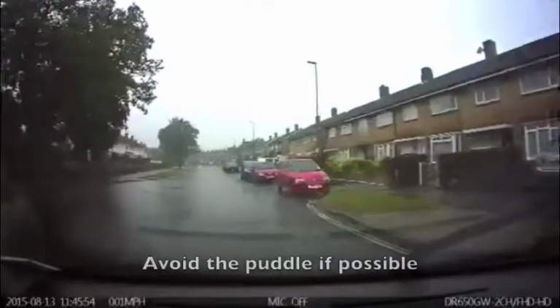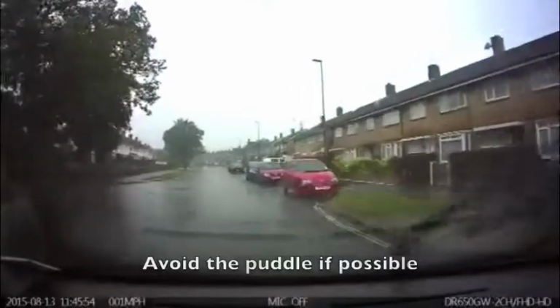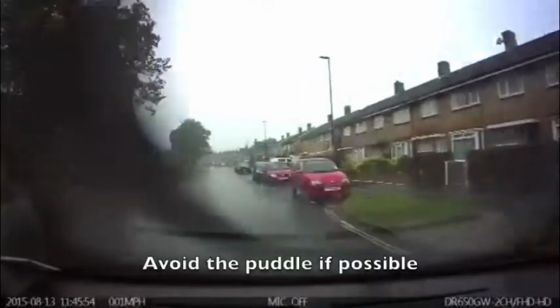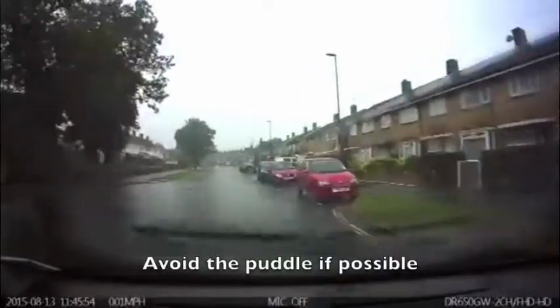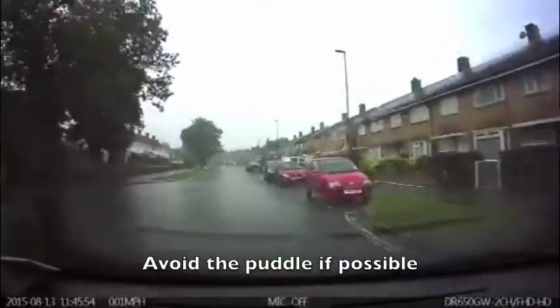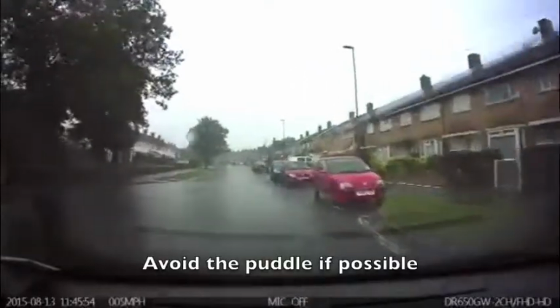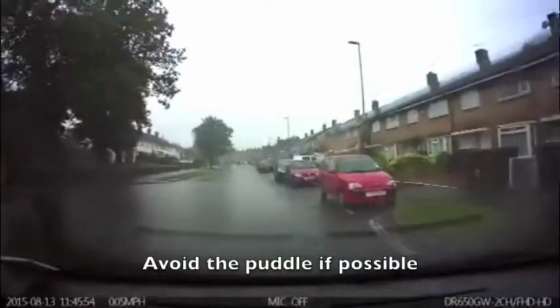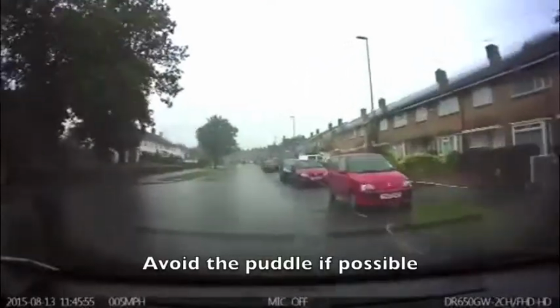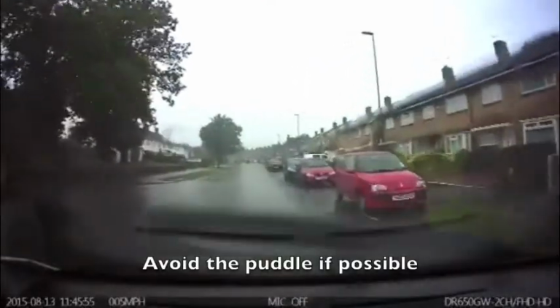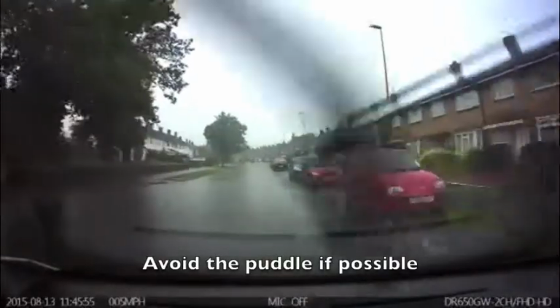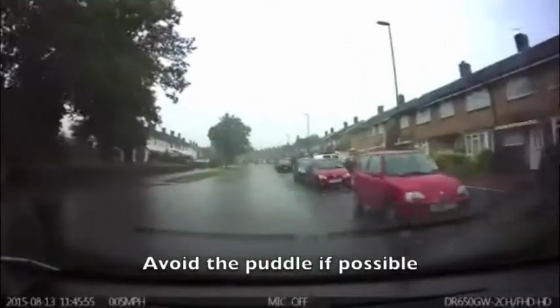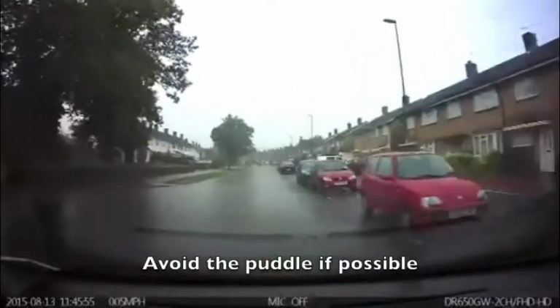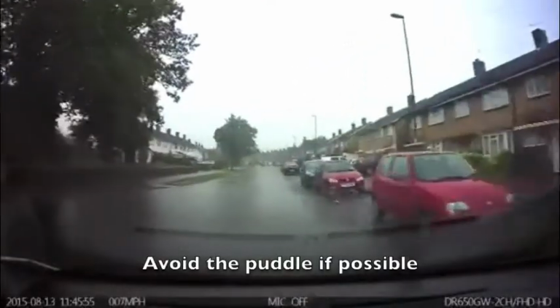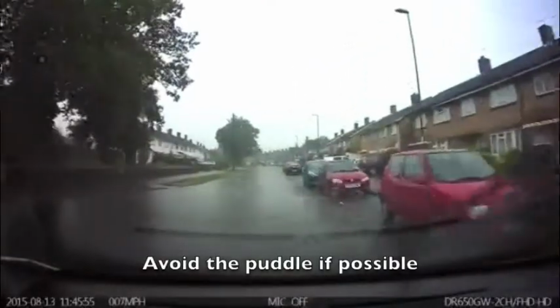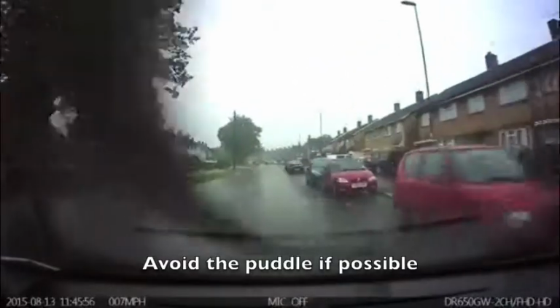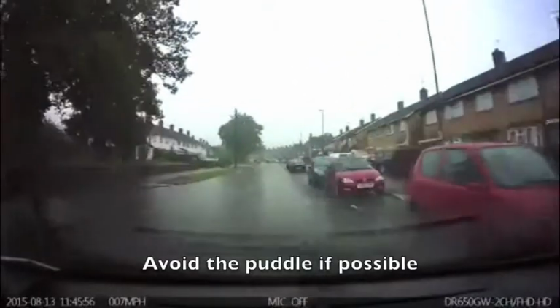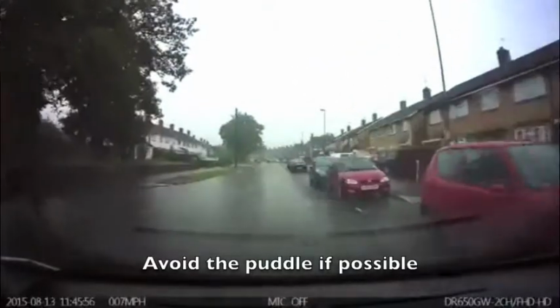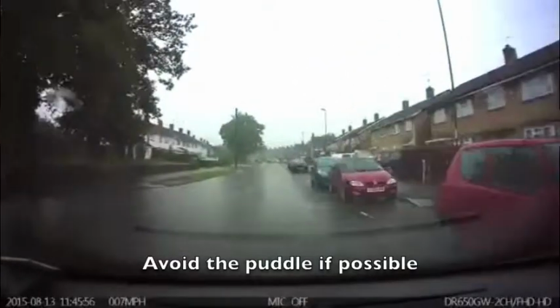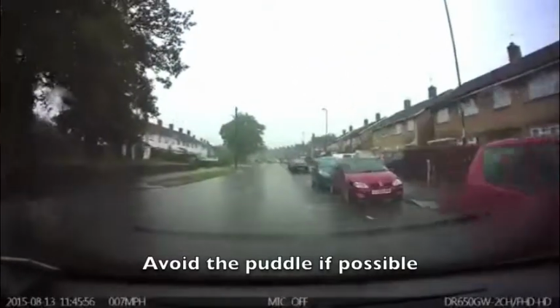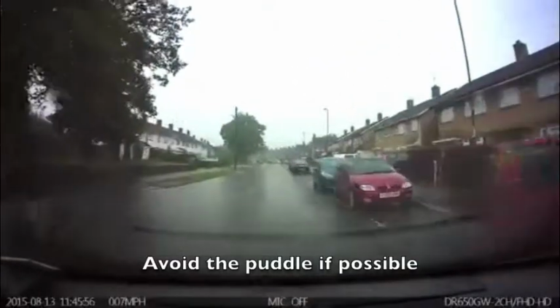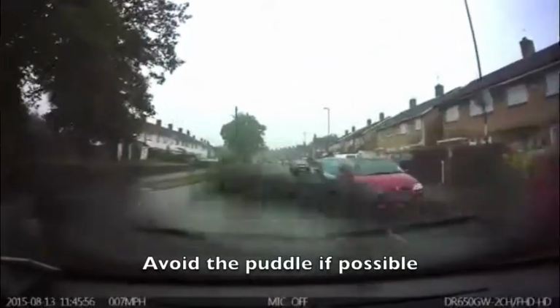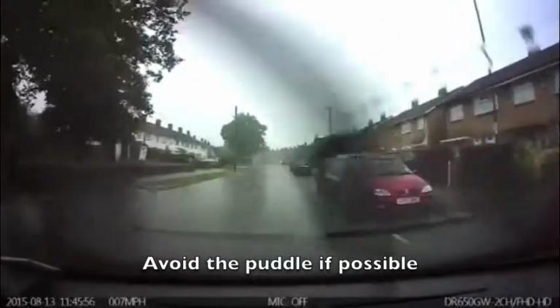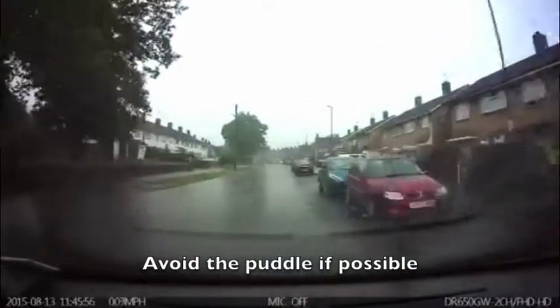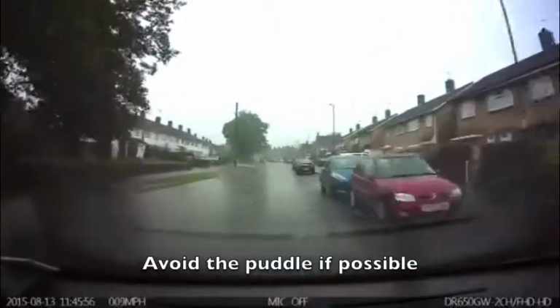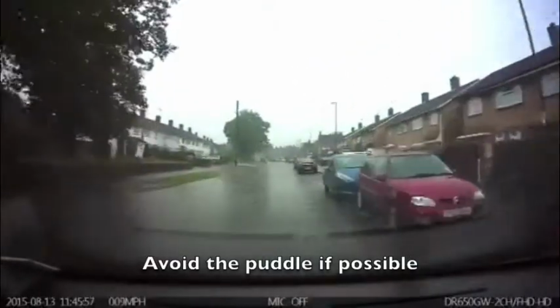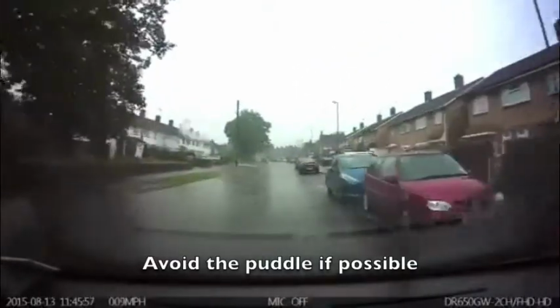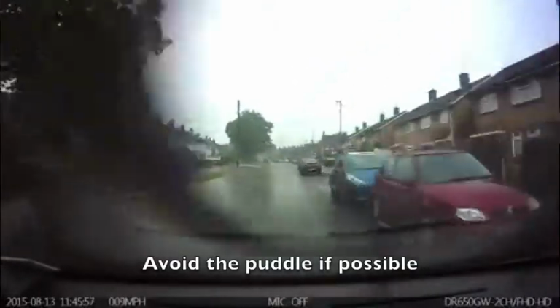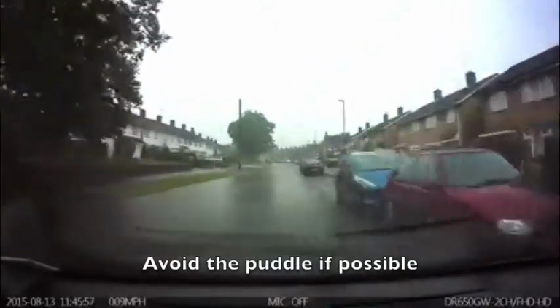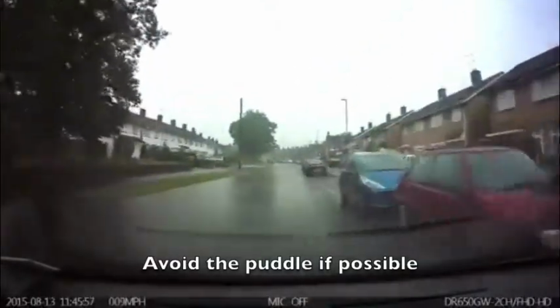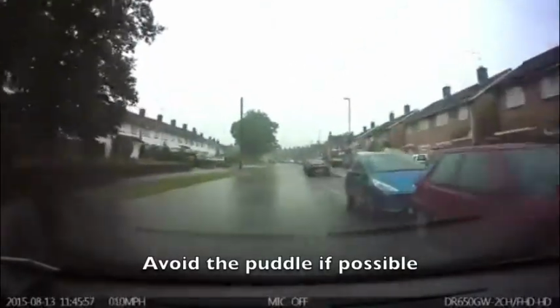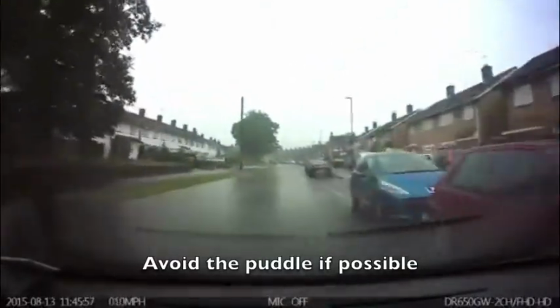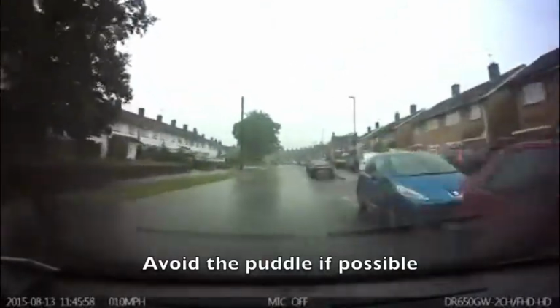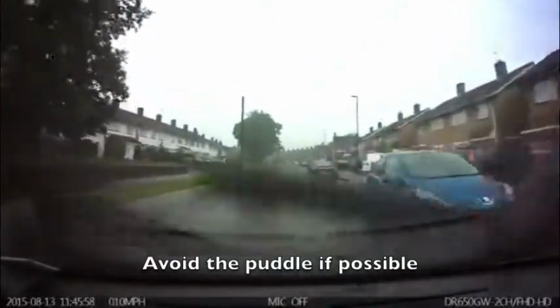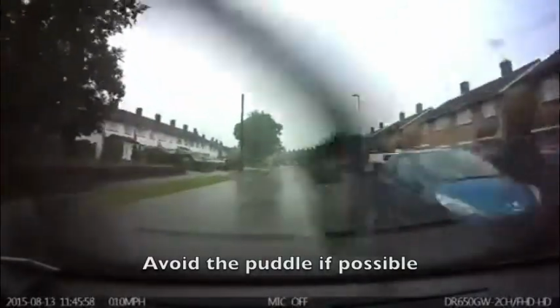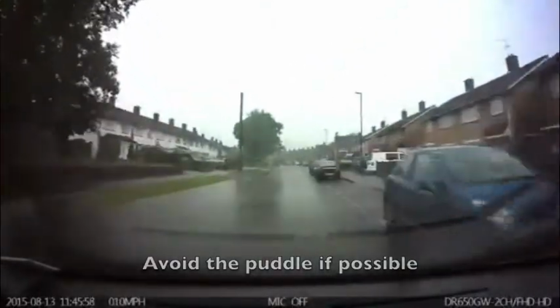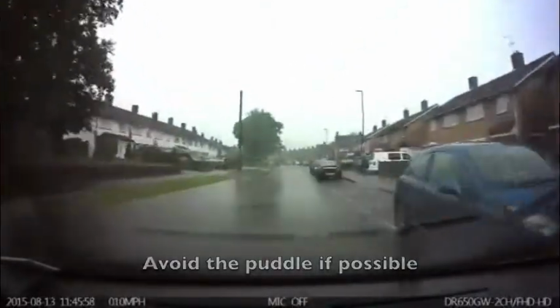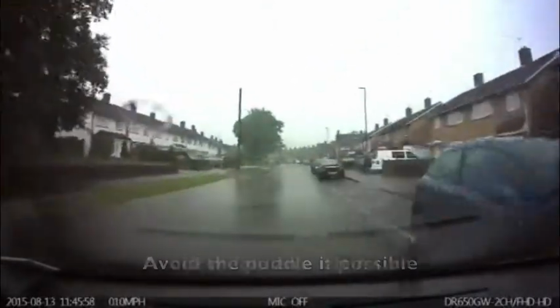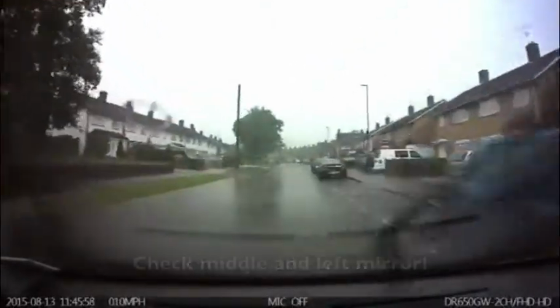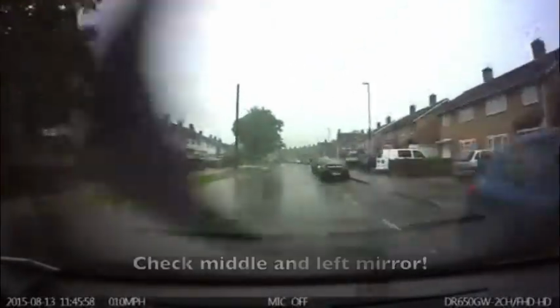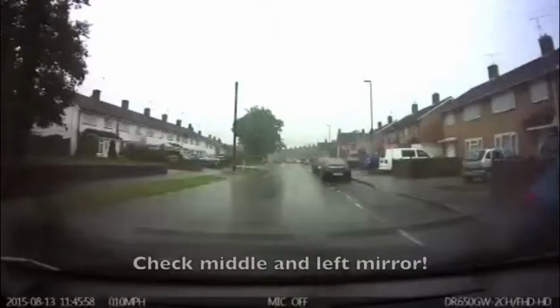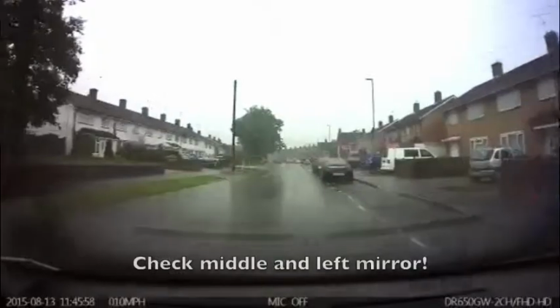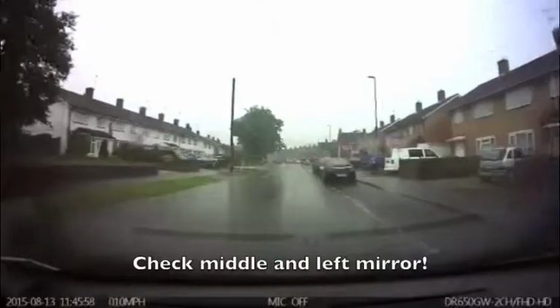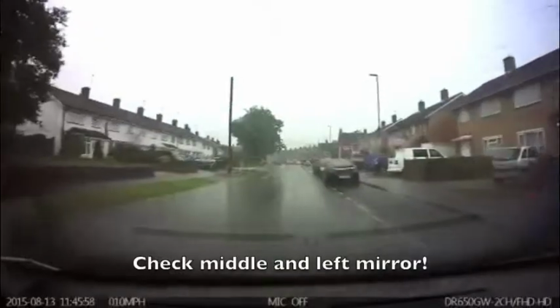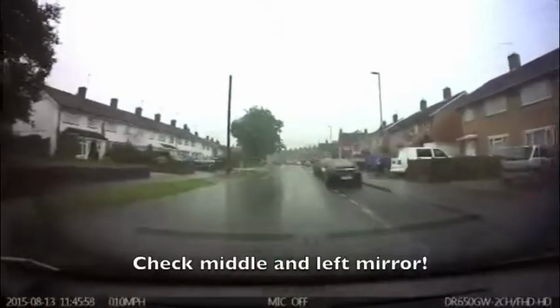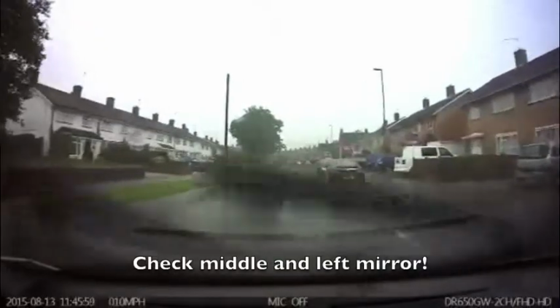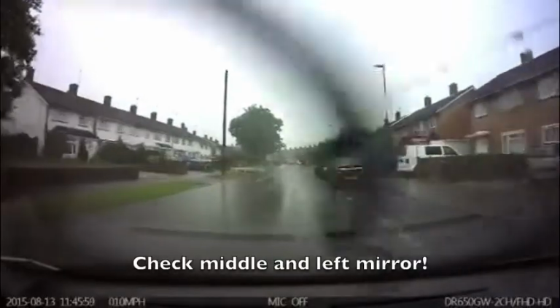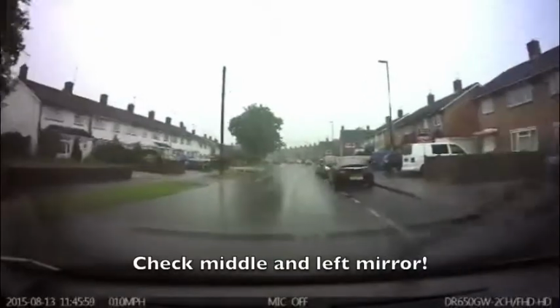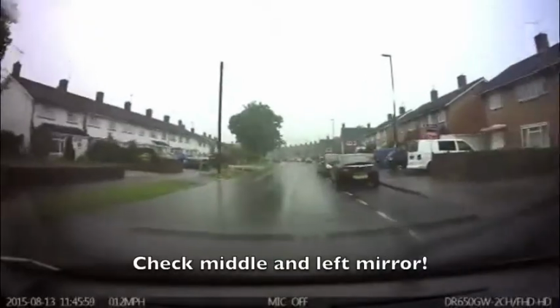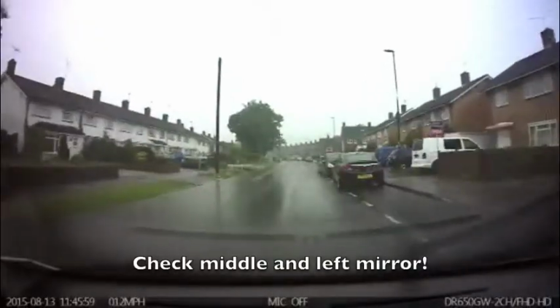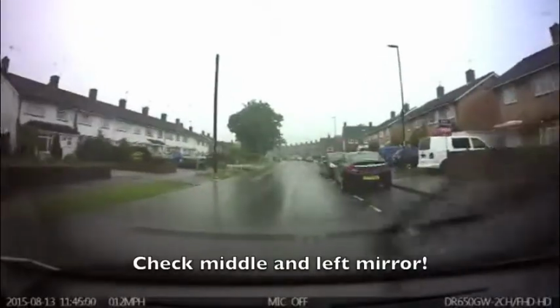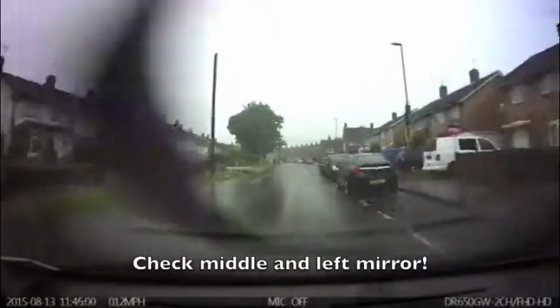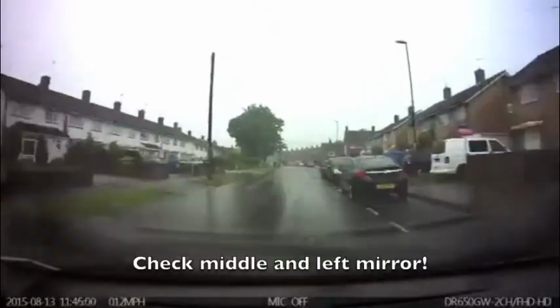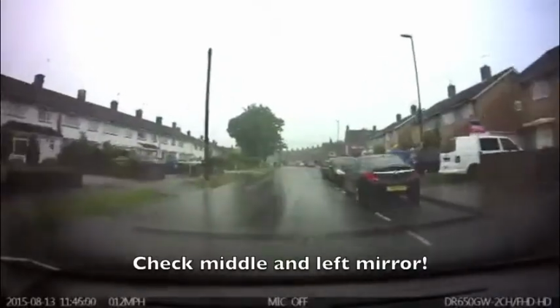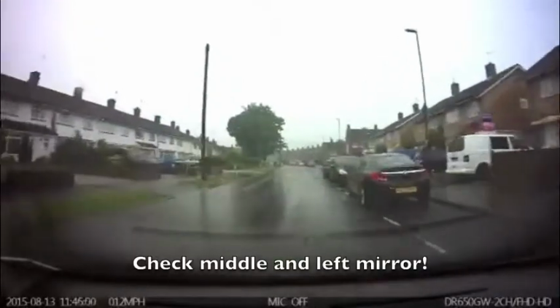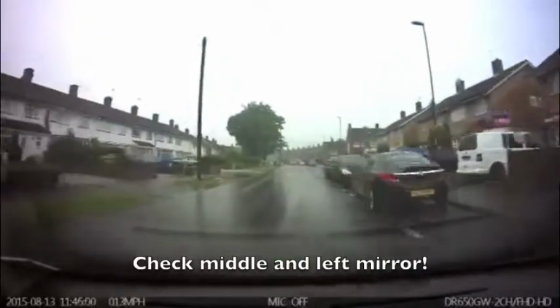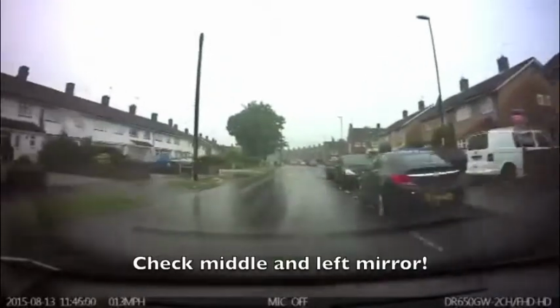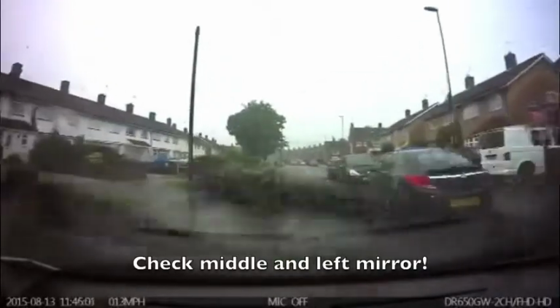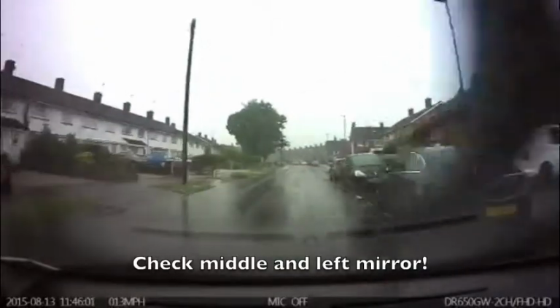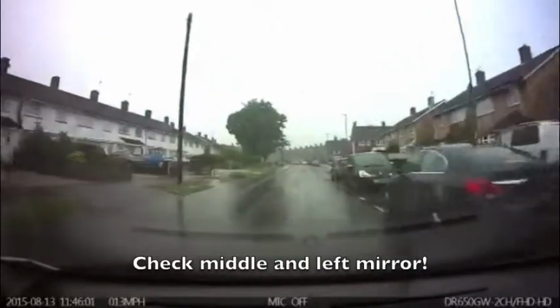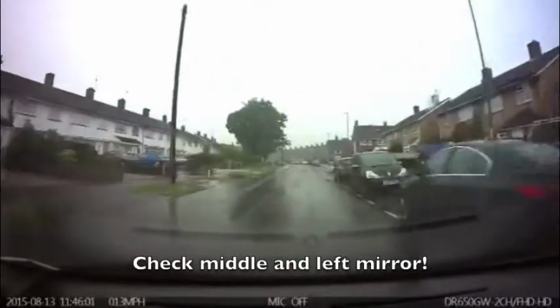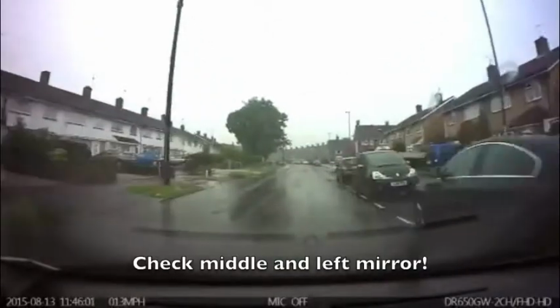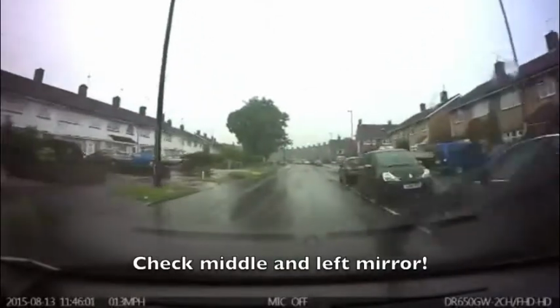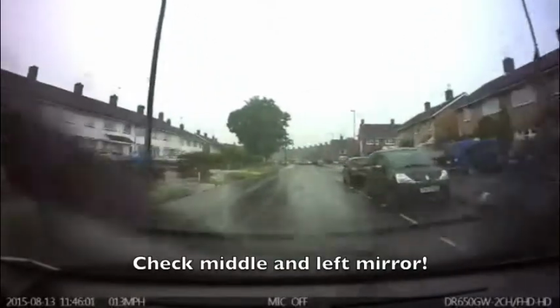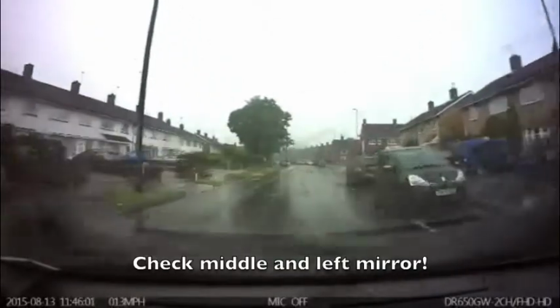When it is safe to, avoid the puddle. When it is safe to move back in, move back in to the left.